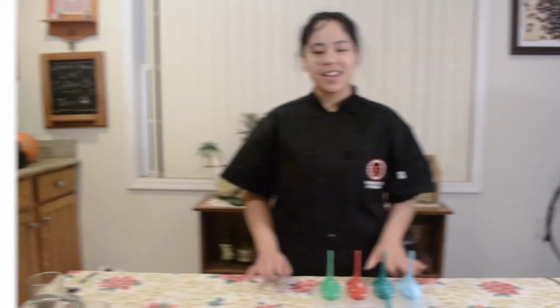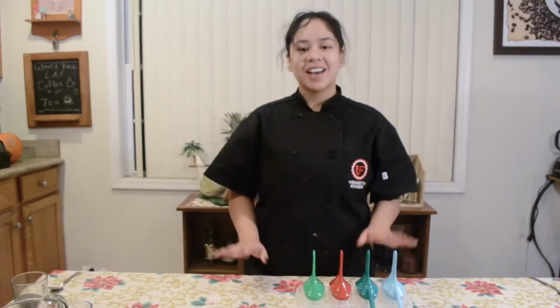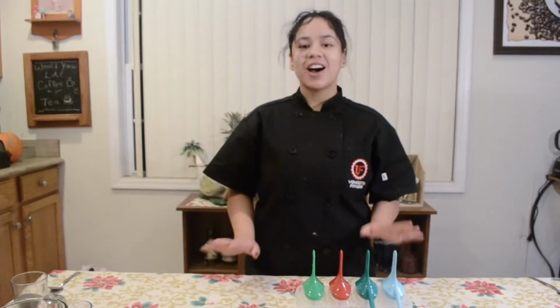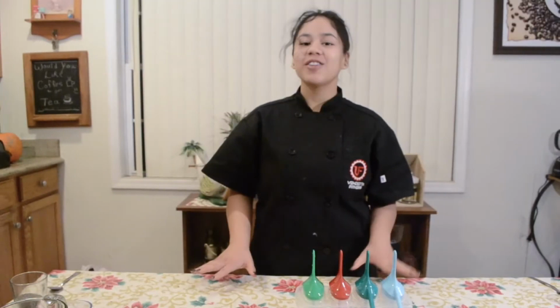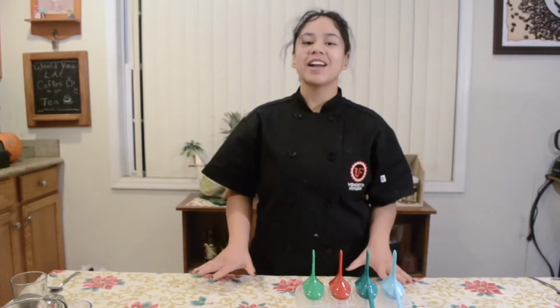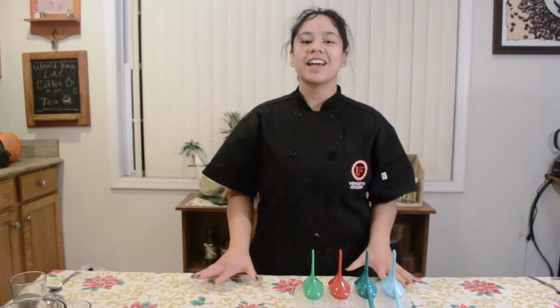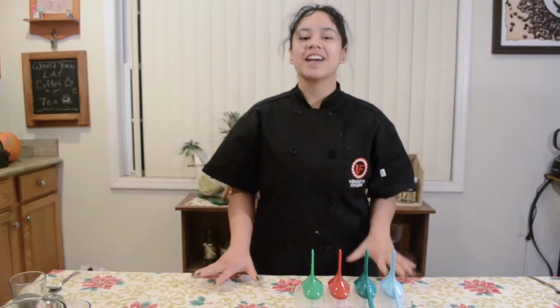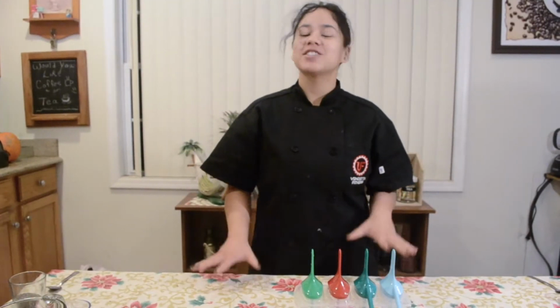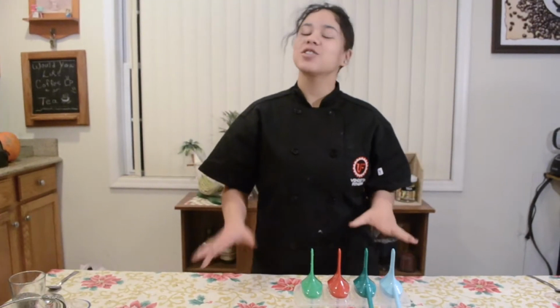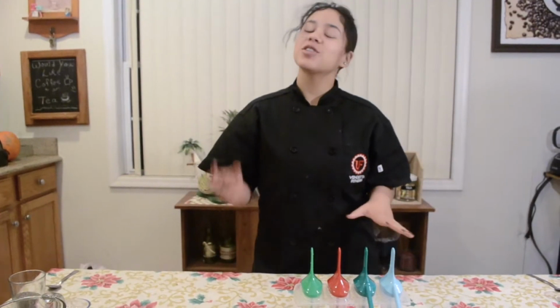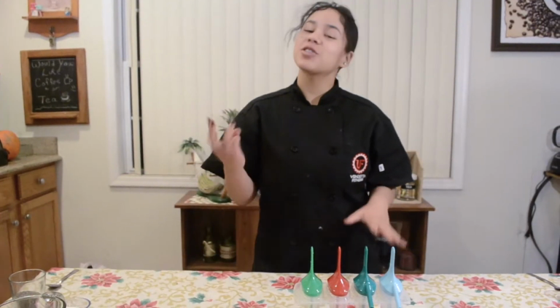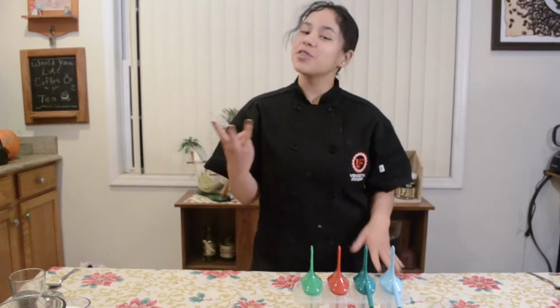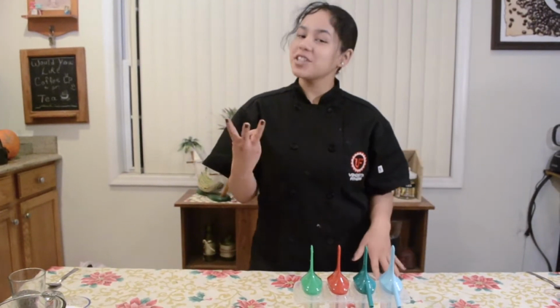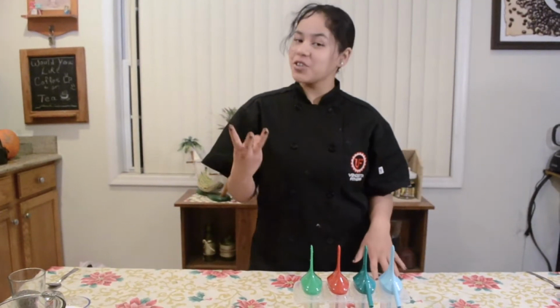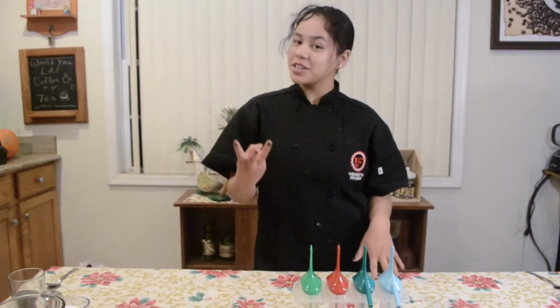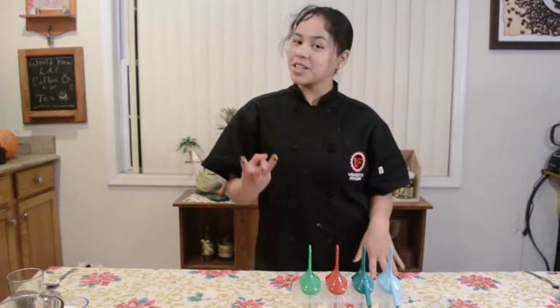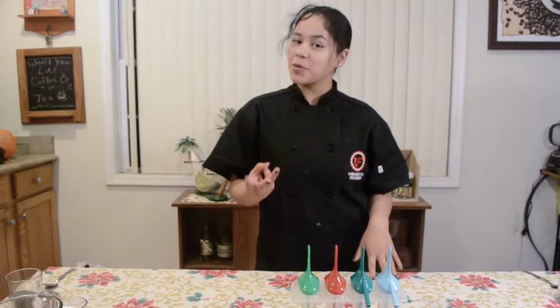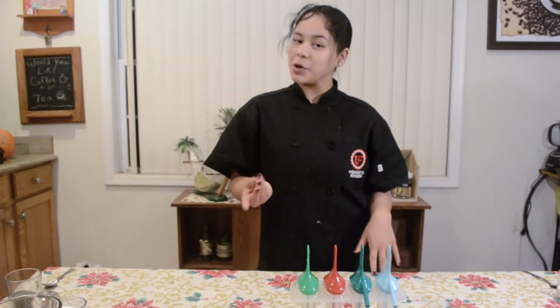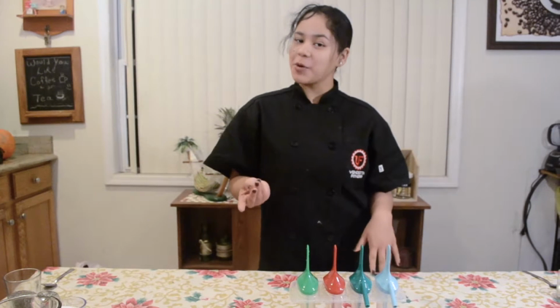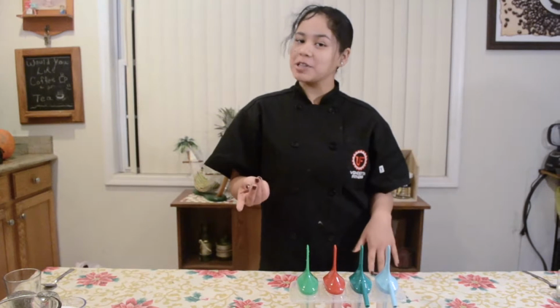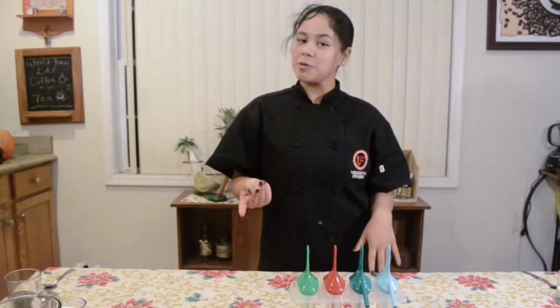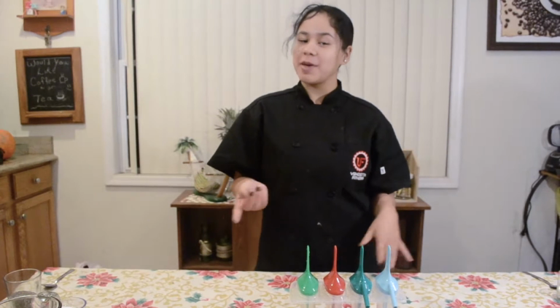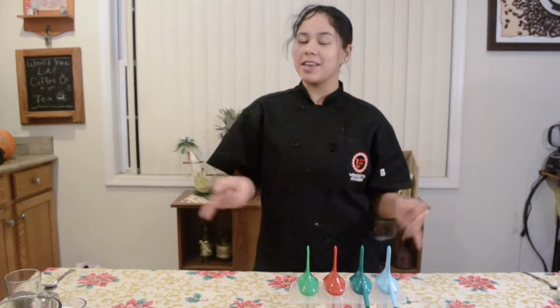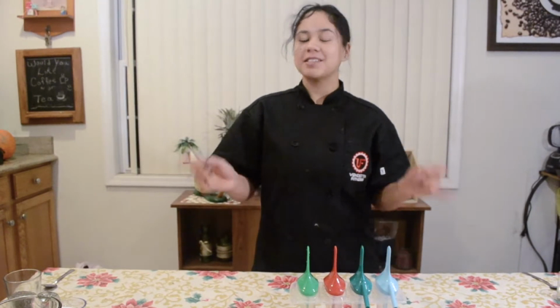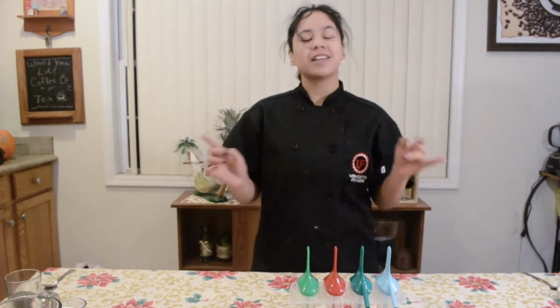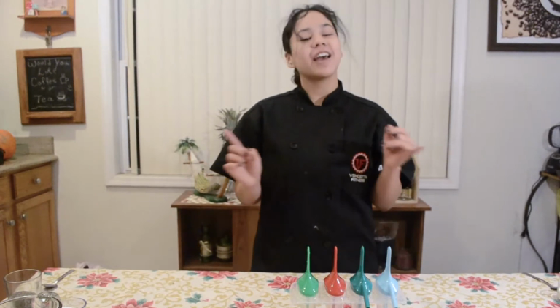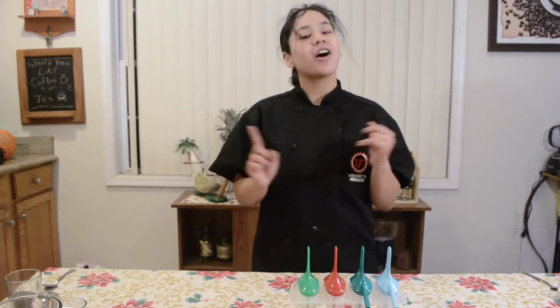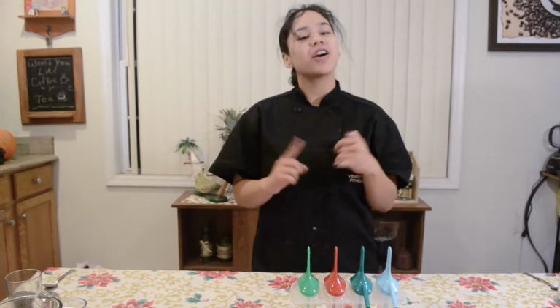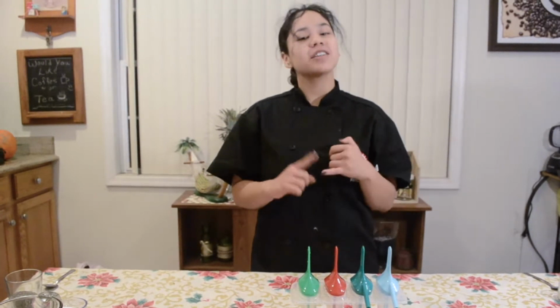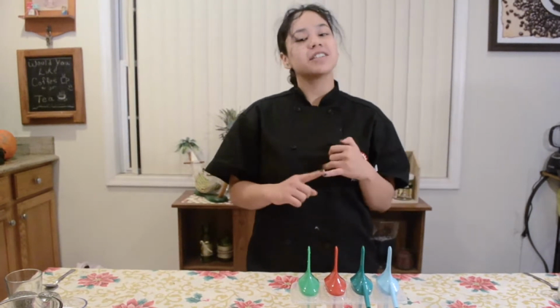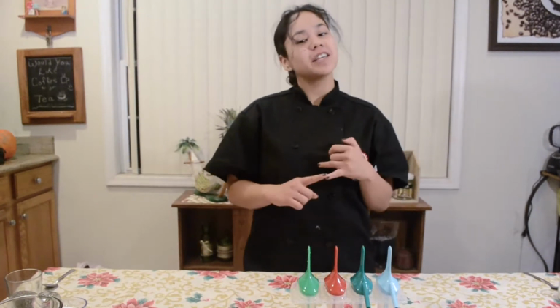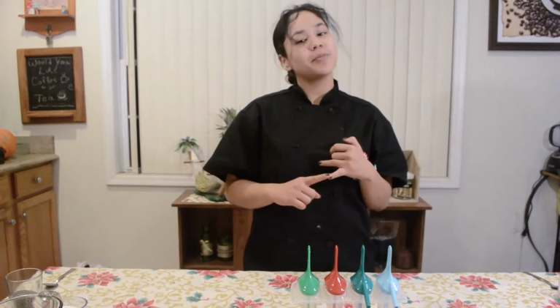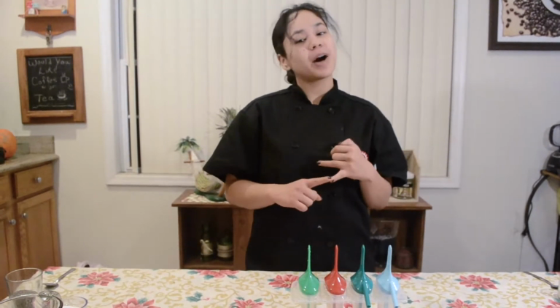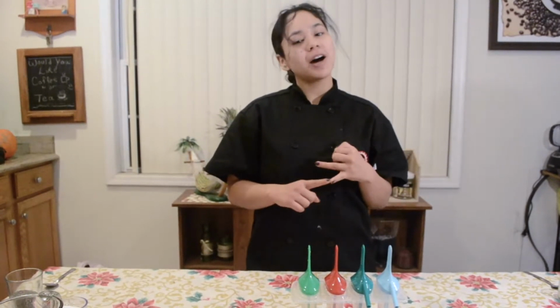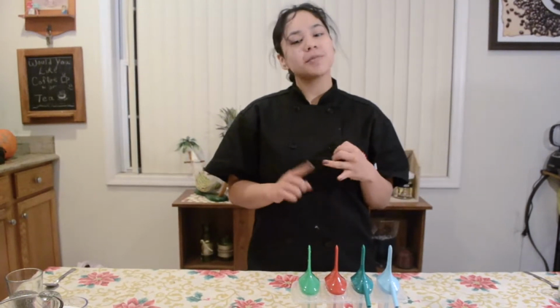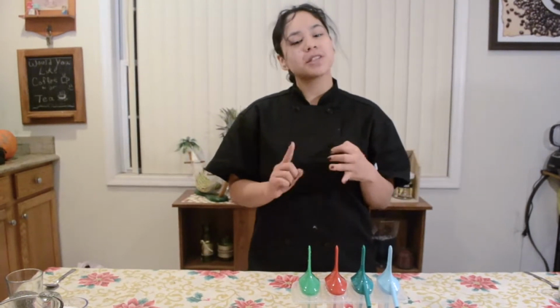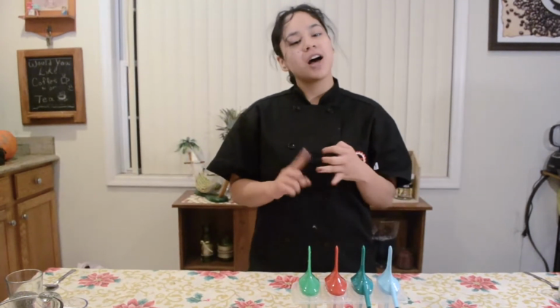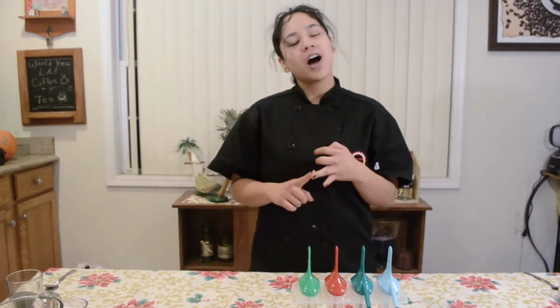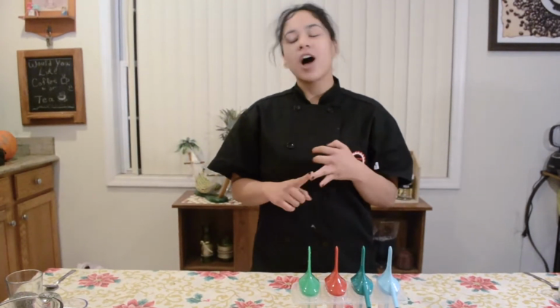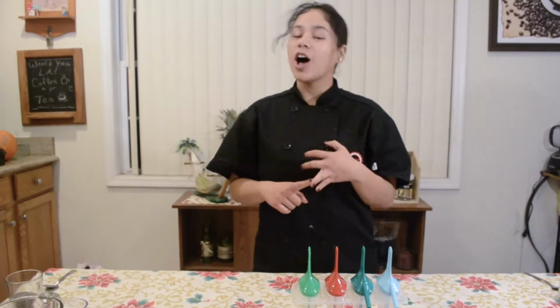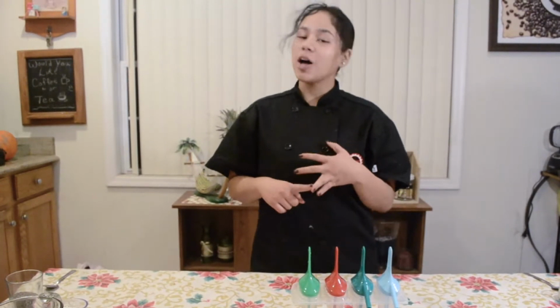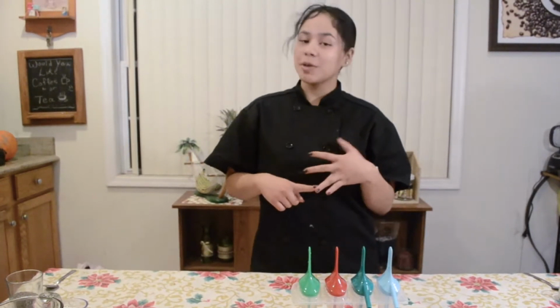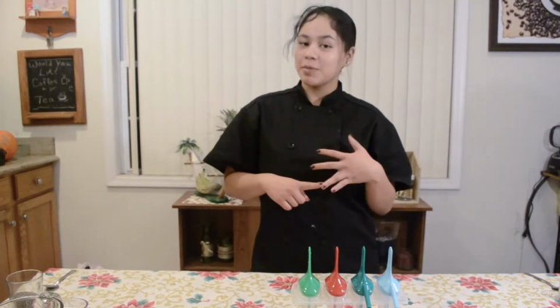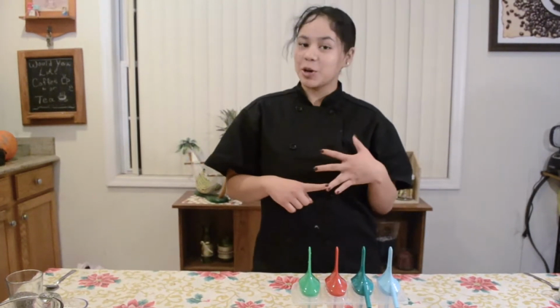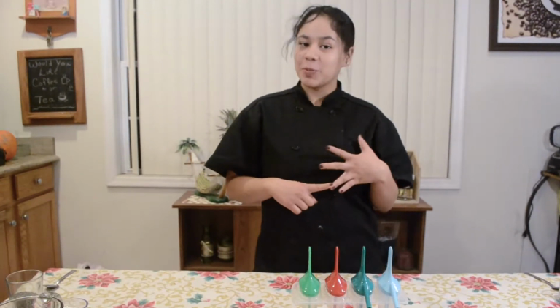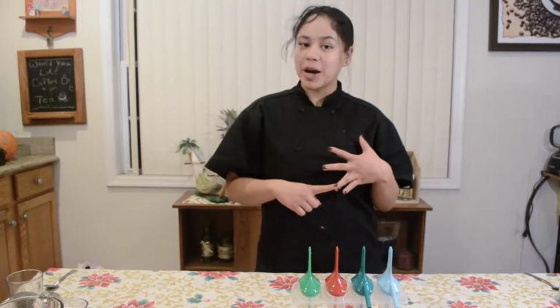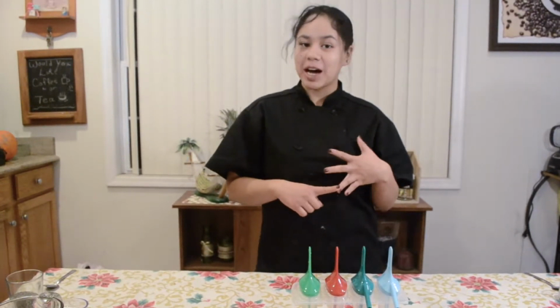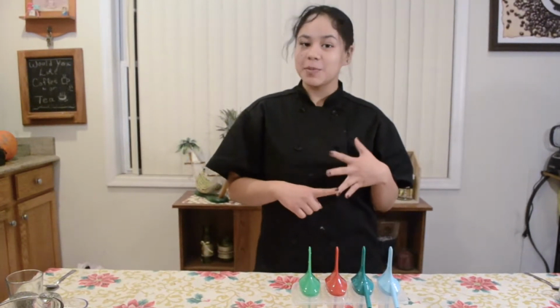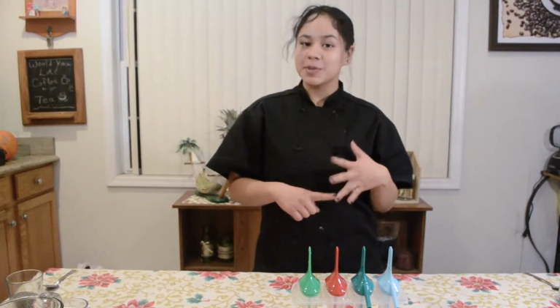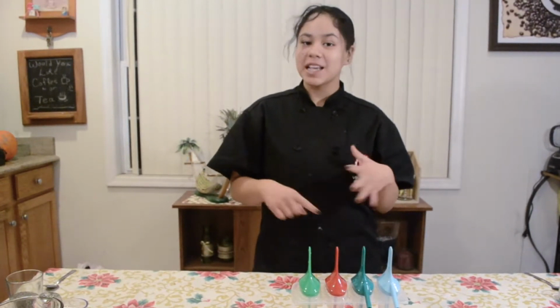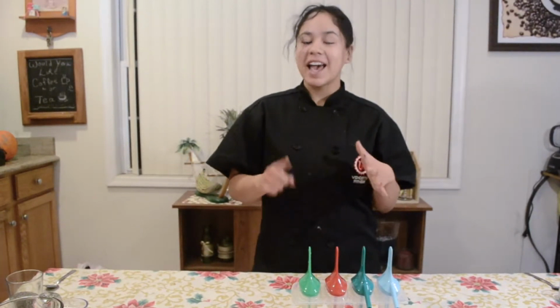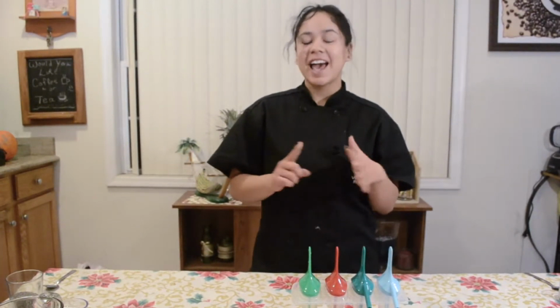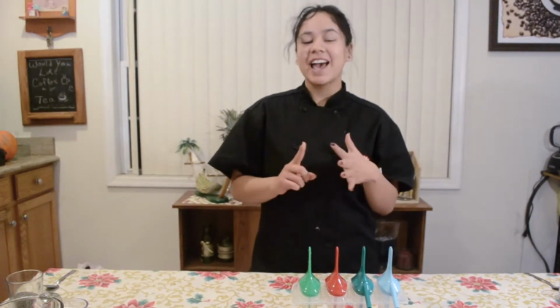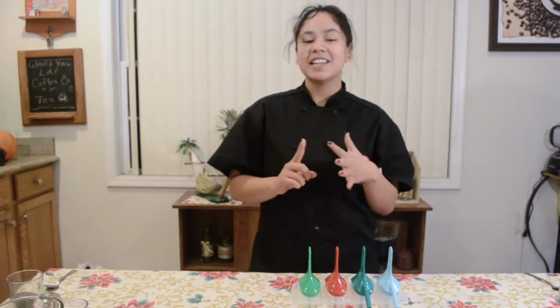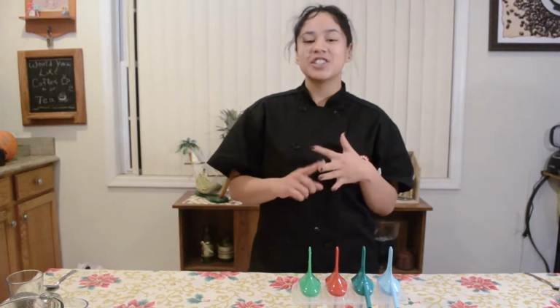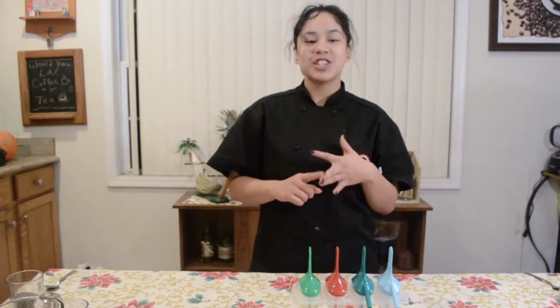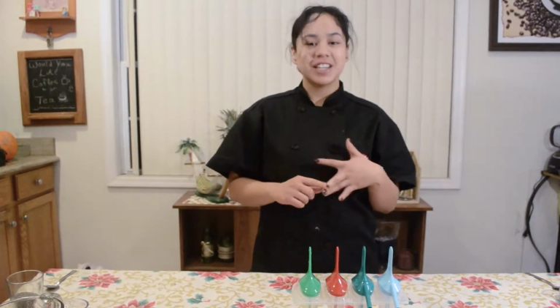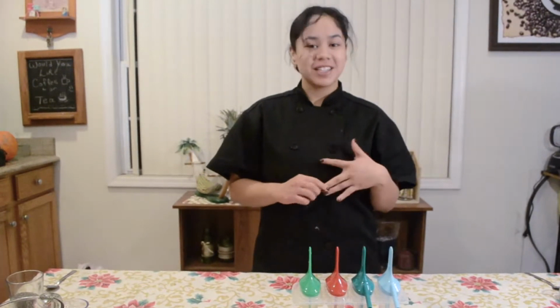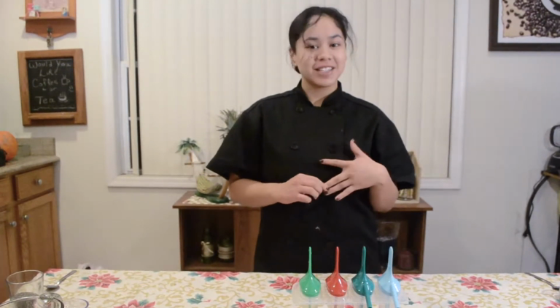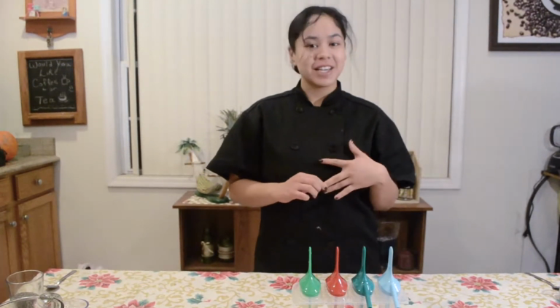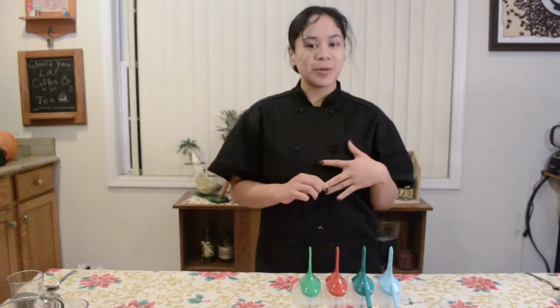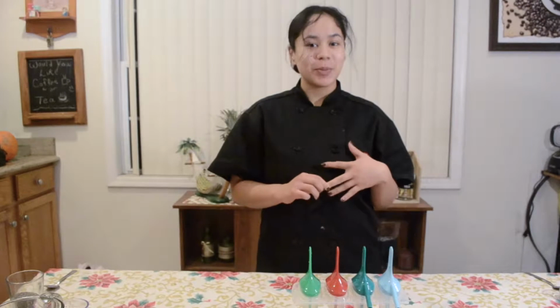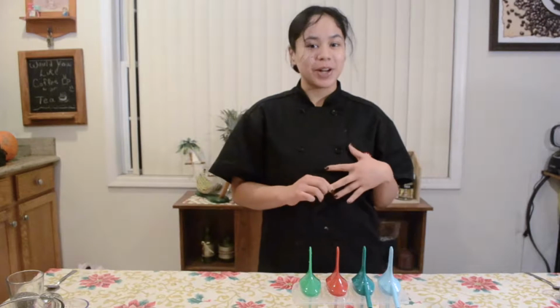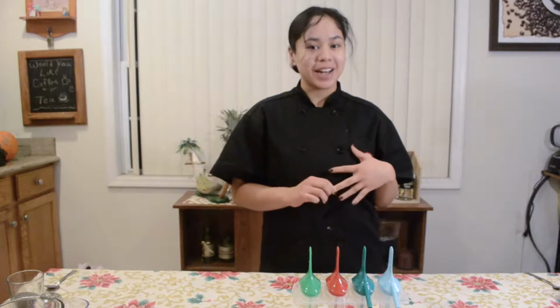Alright guys, so the three treats that we're going to be making today are tea pops, almond milk pops, and chia seed pudding.